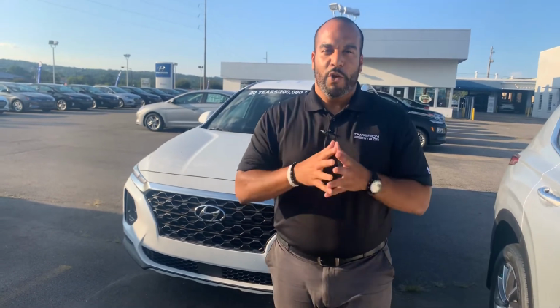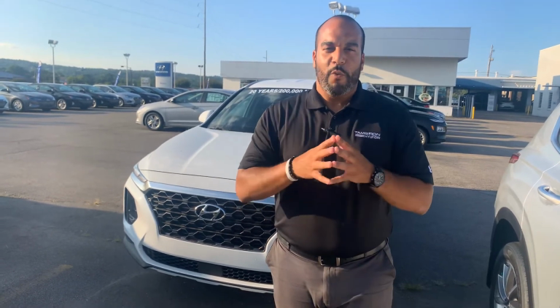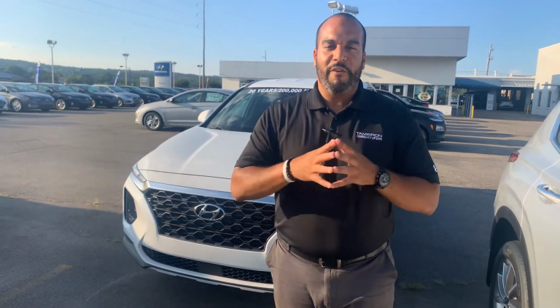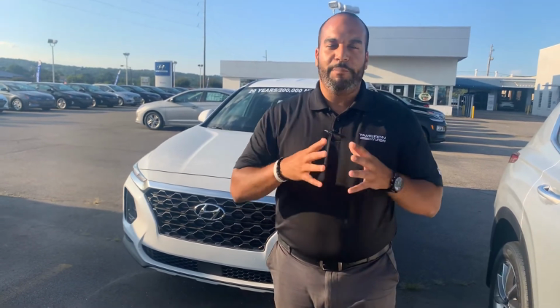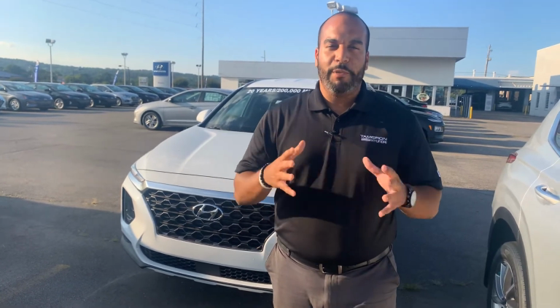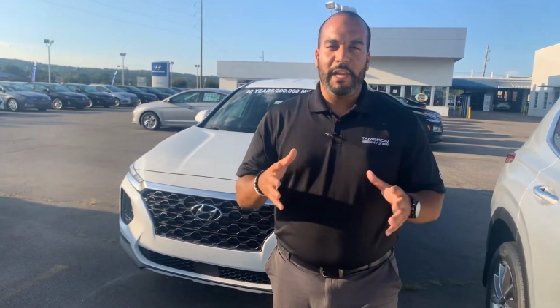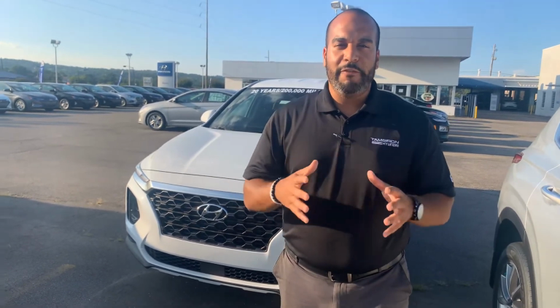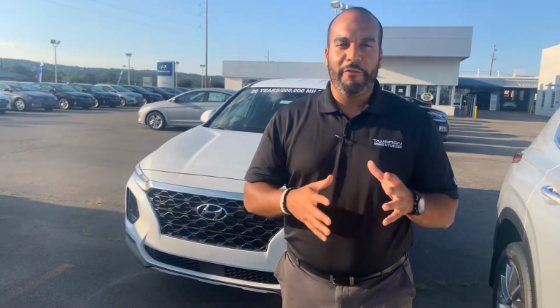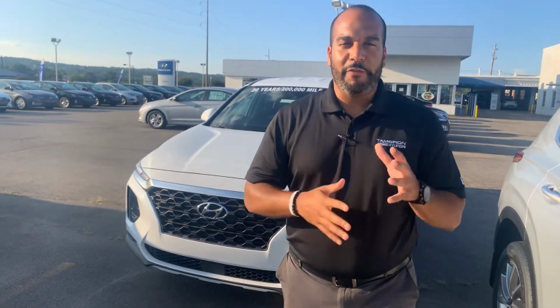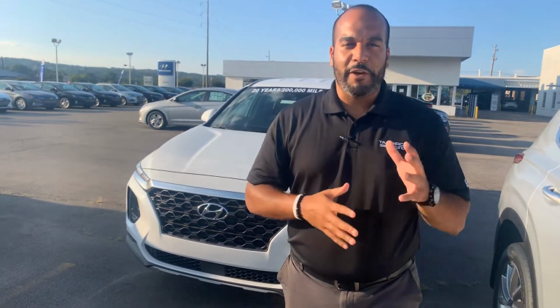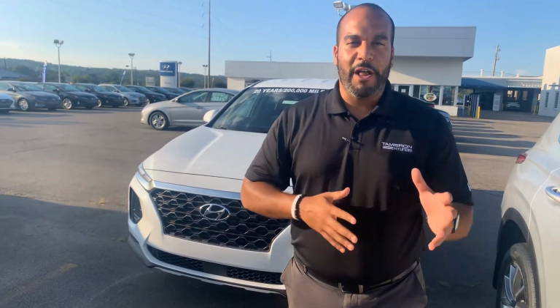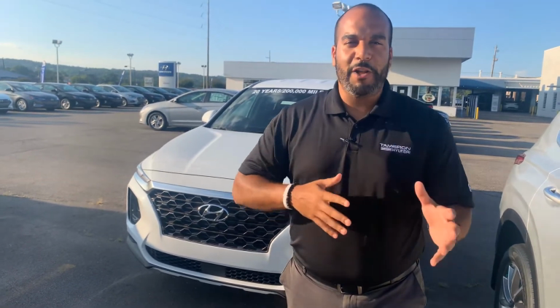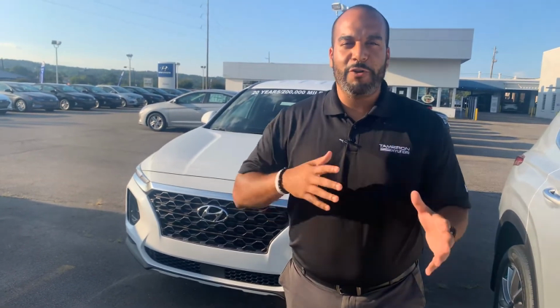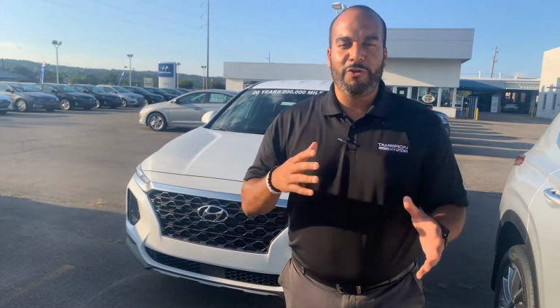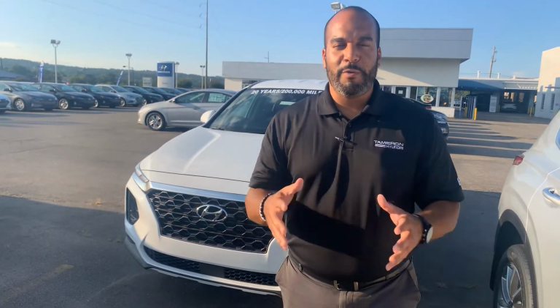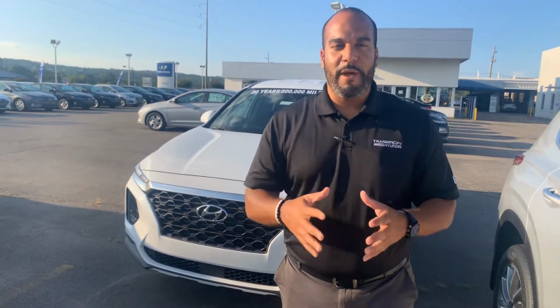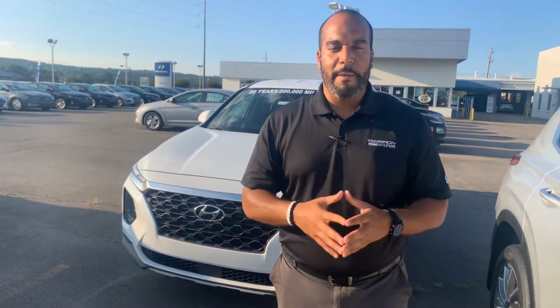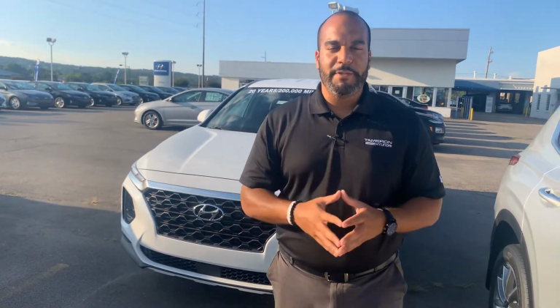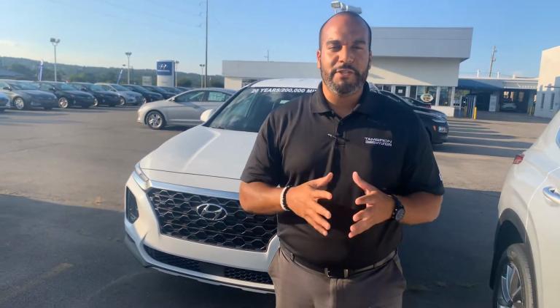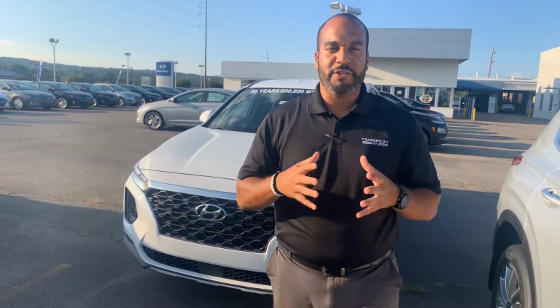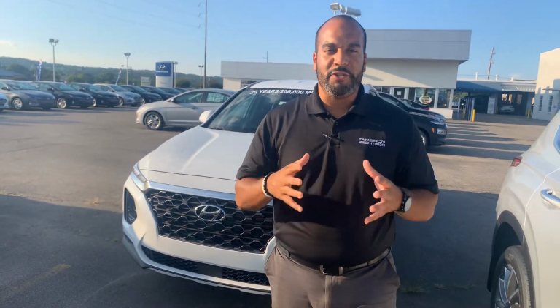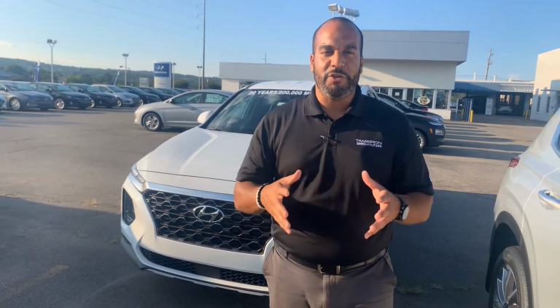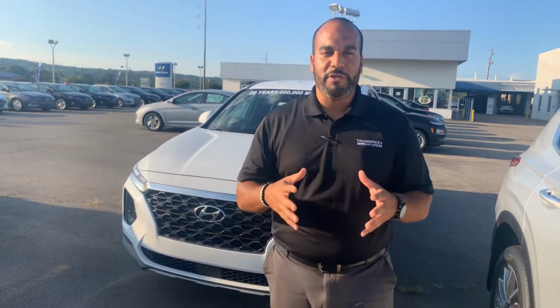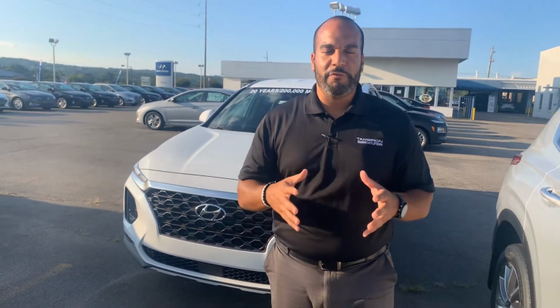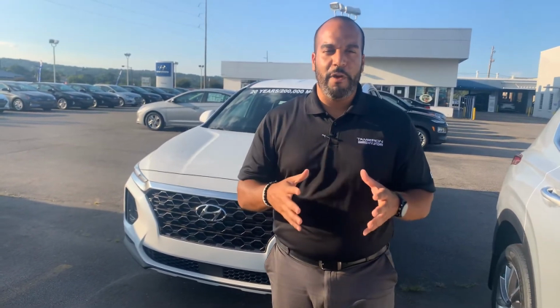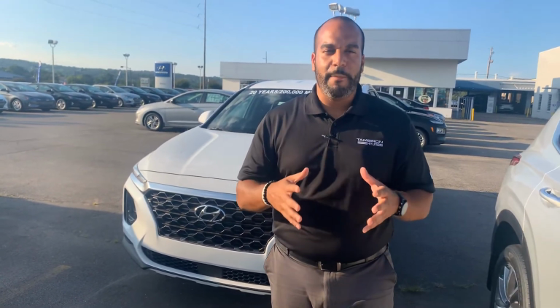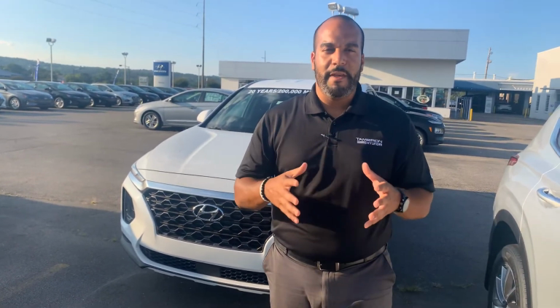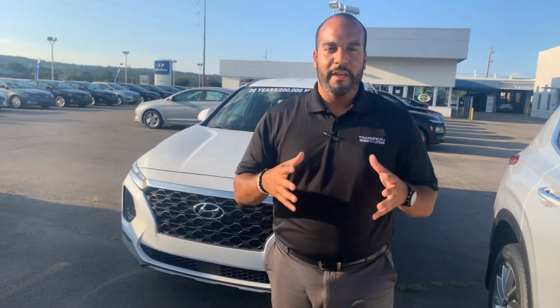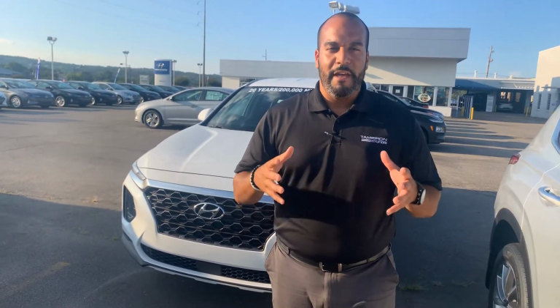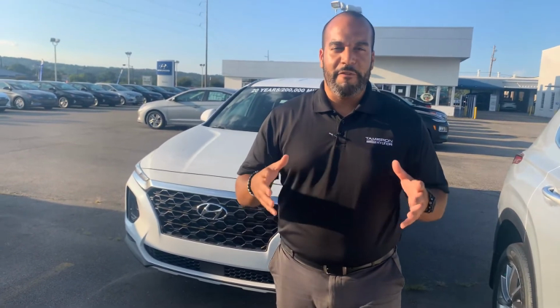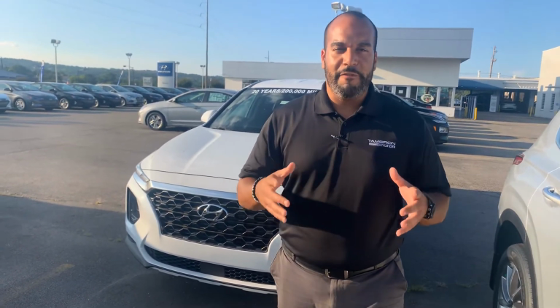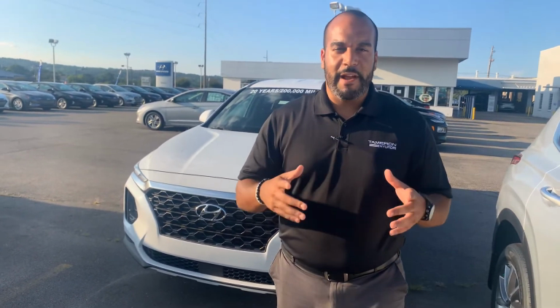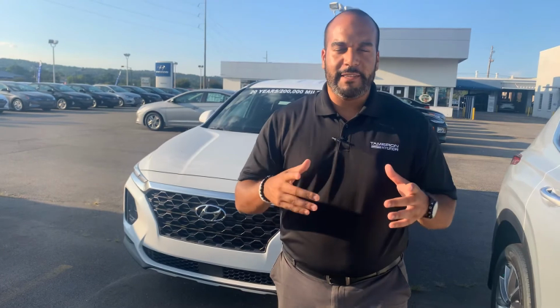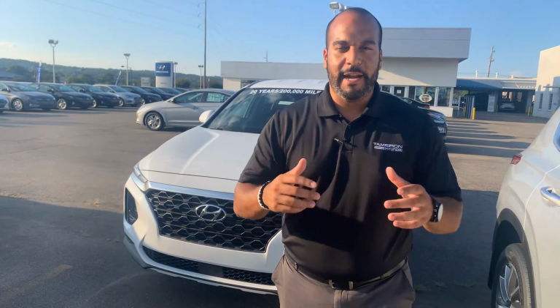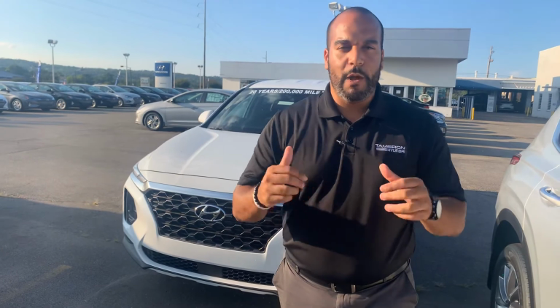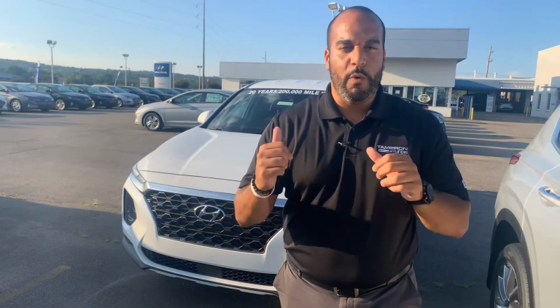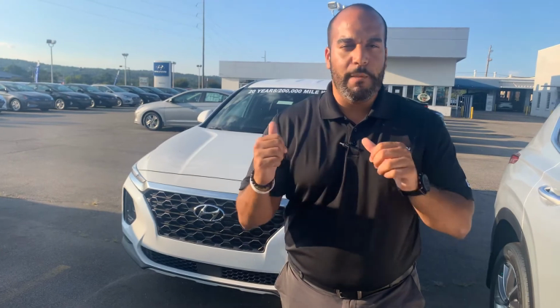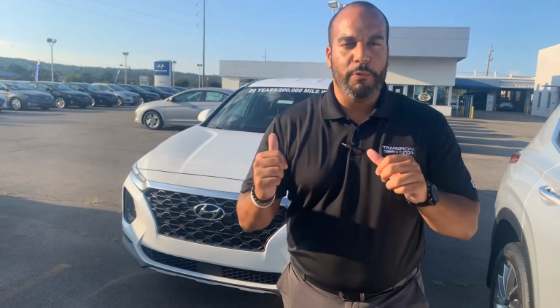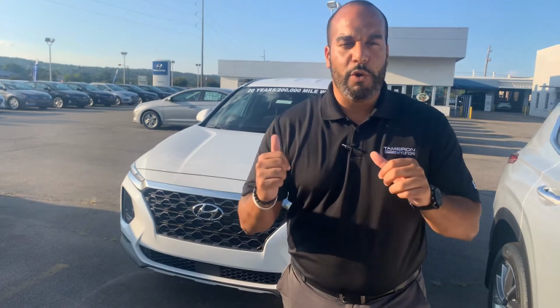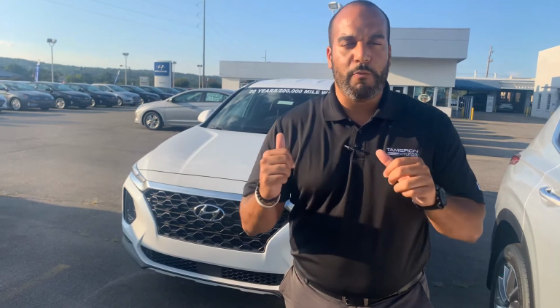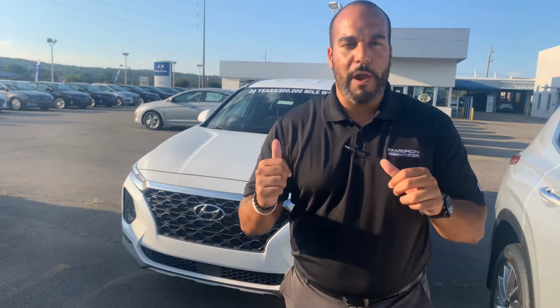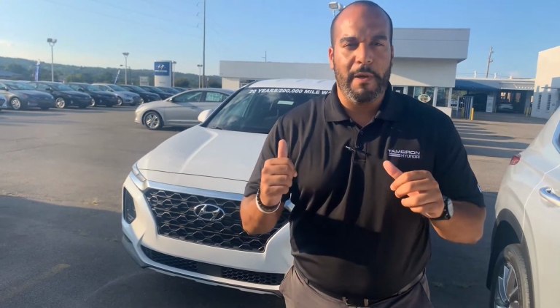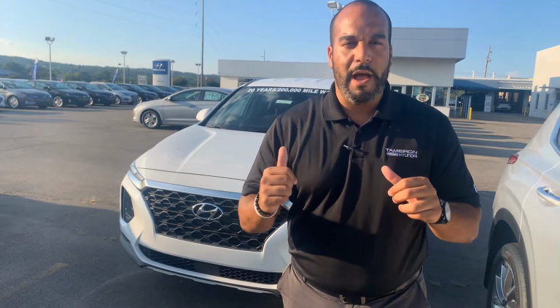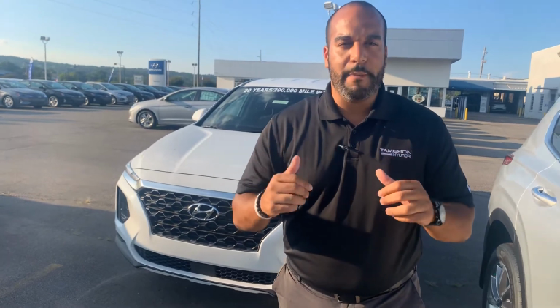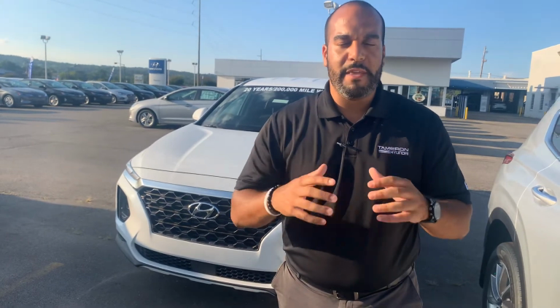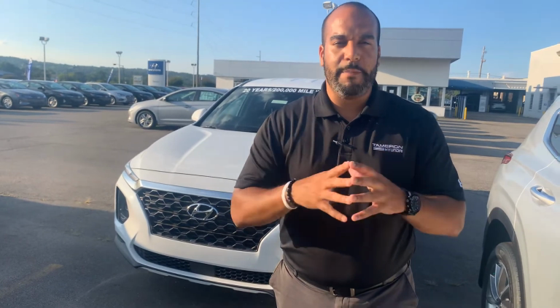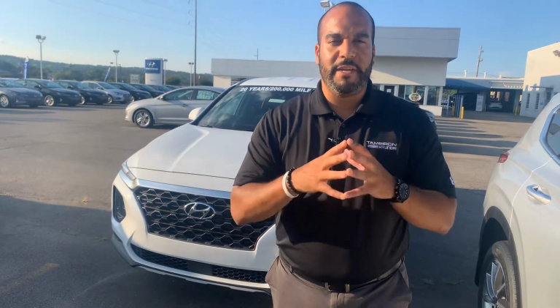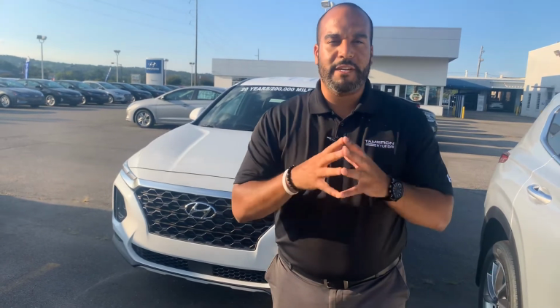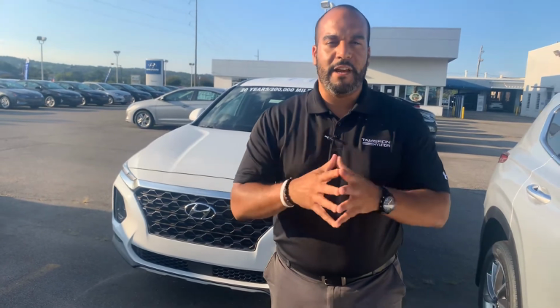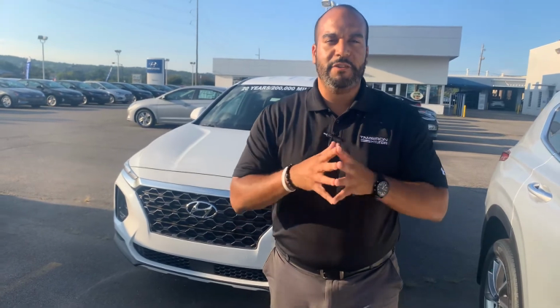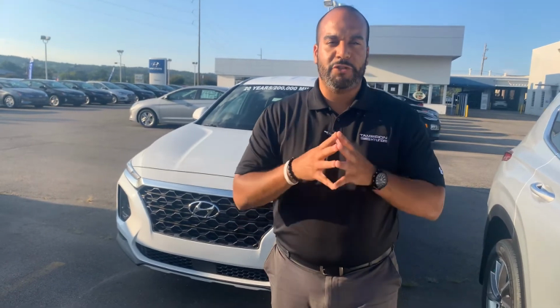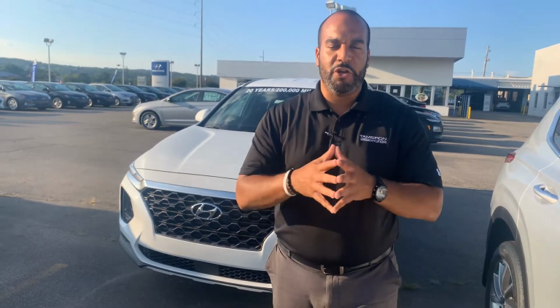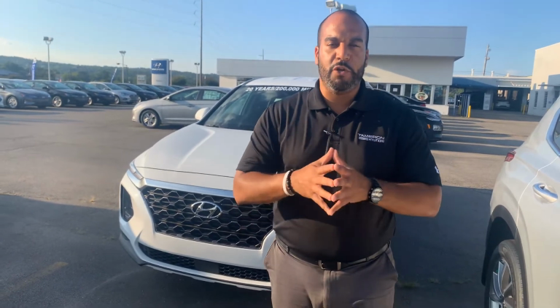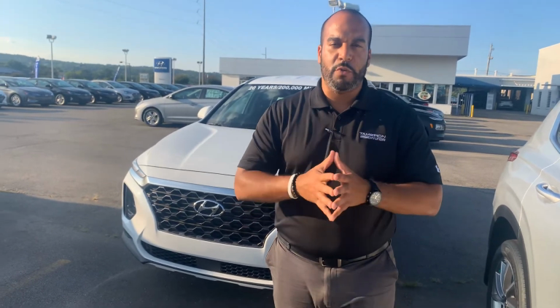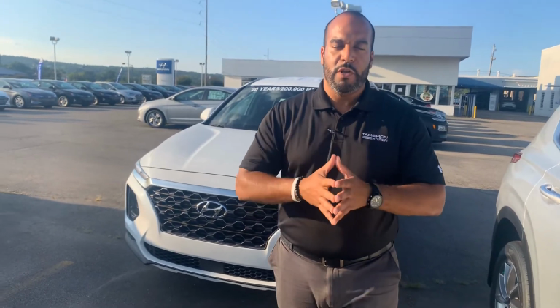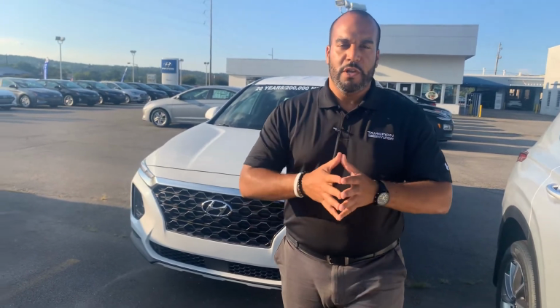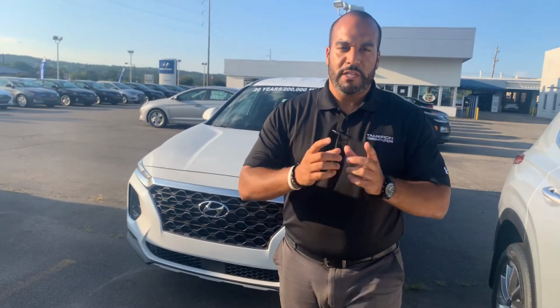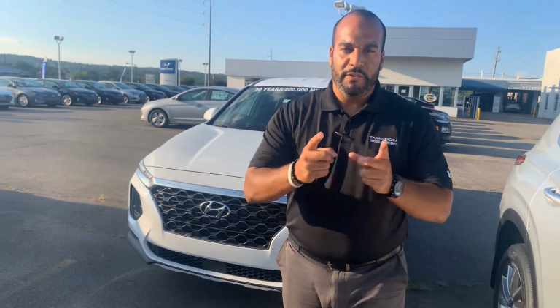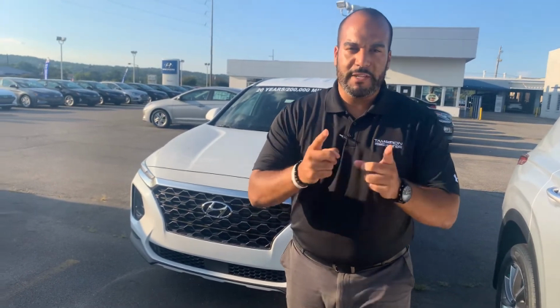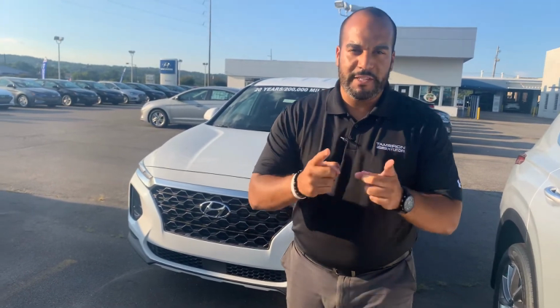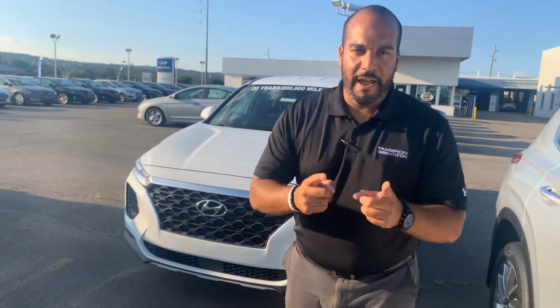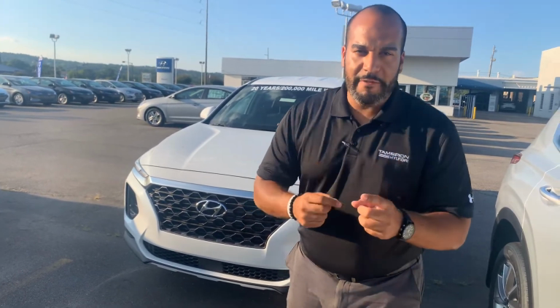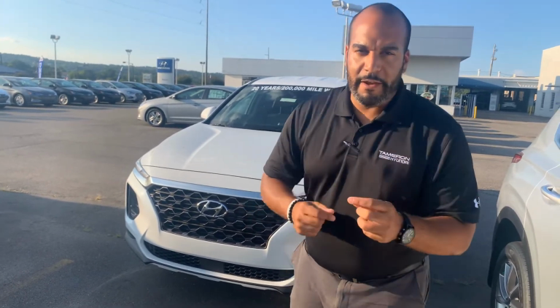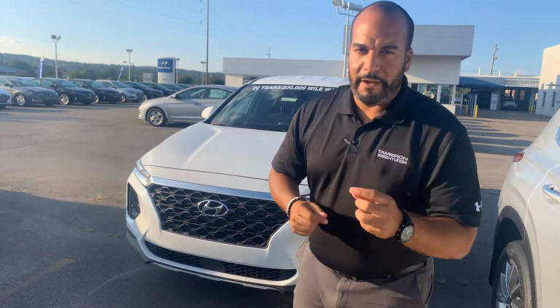We have plenty of different color and trim options to choose from. In fact, I've got one photo right behind me that I'm excited to show you, so let's dive in.